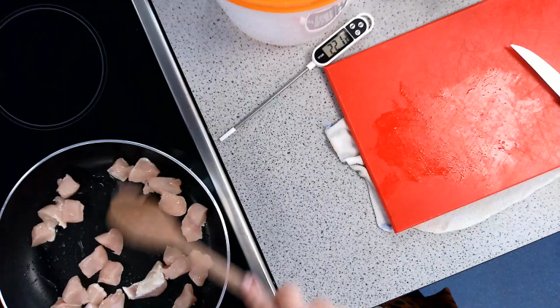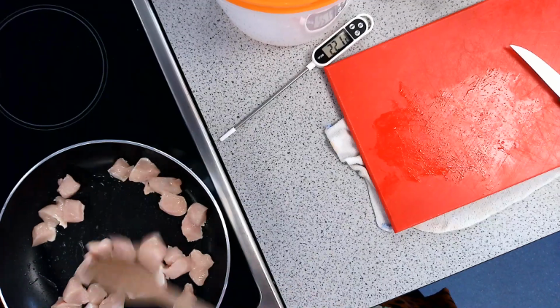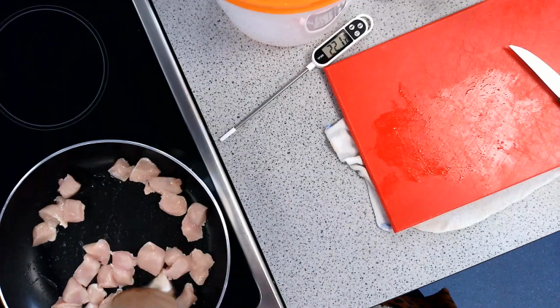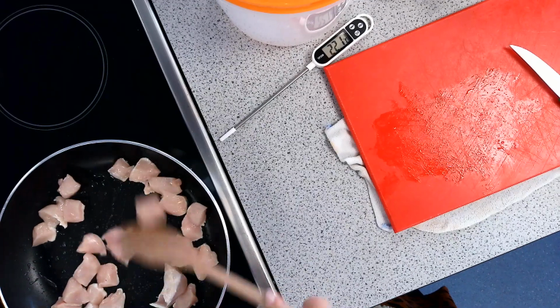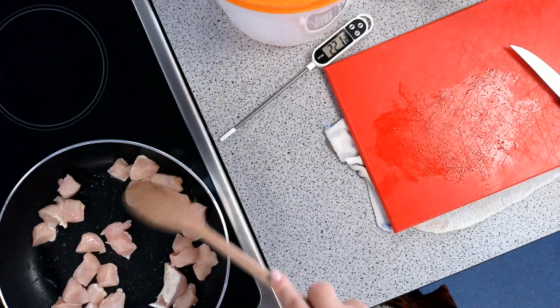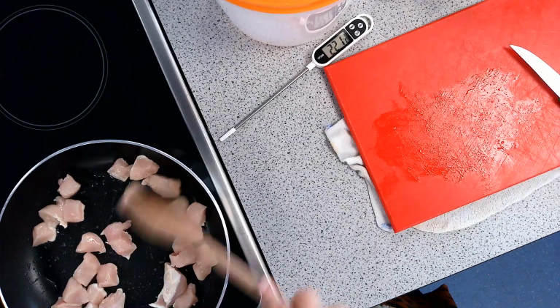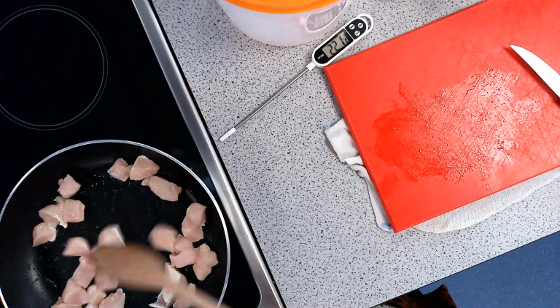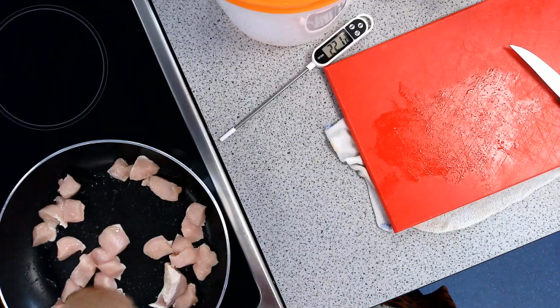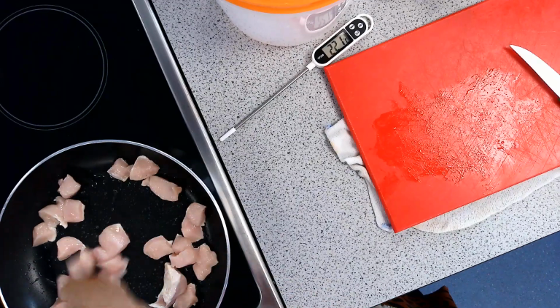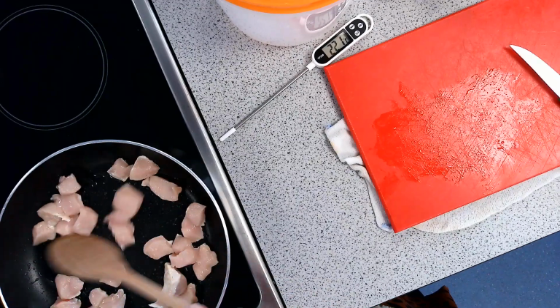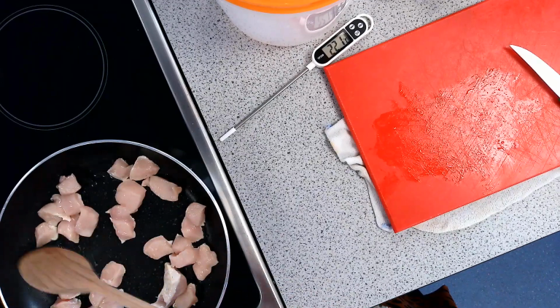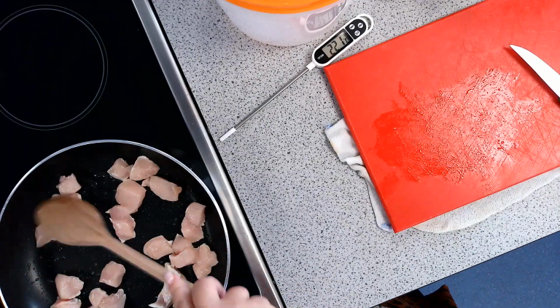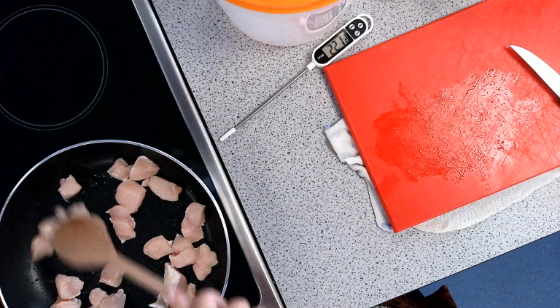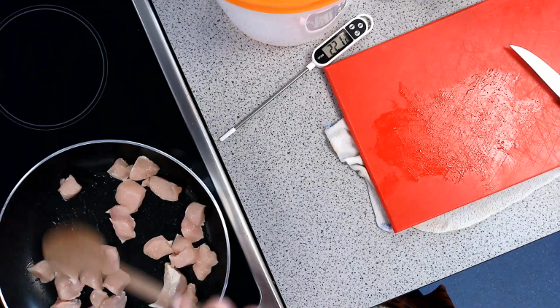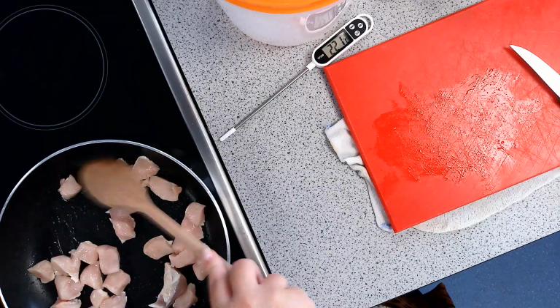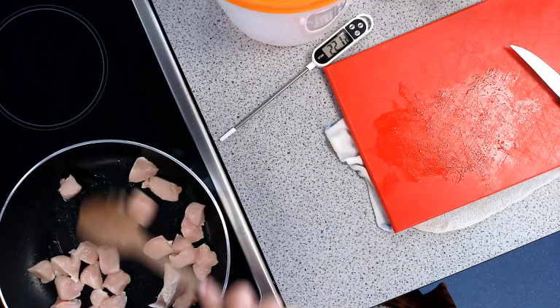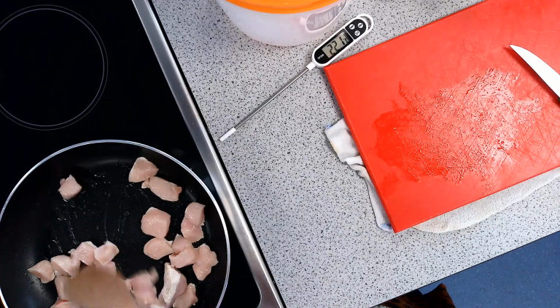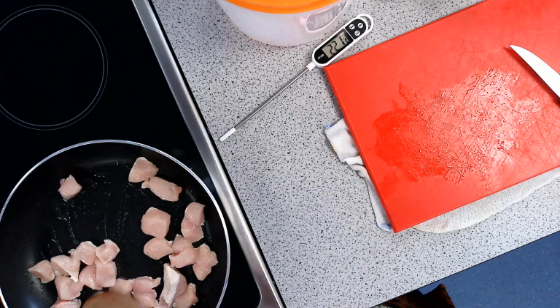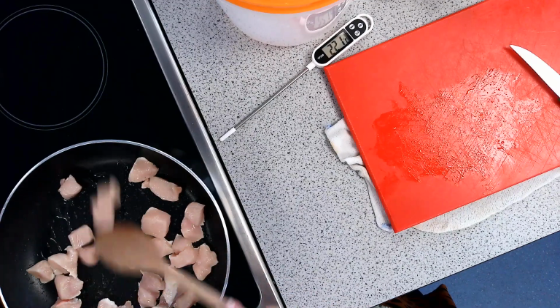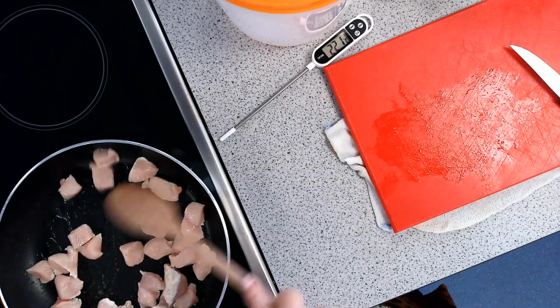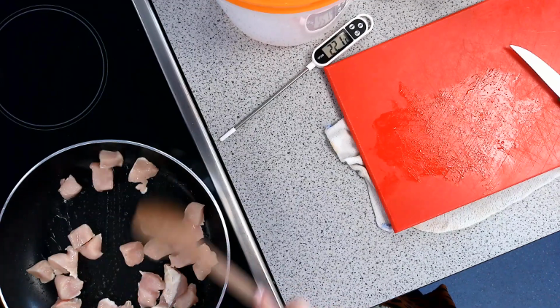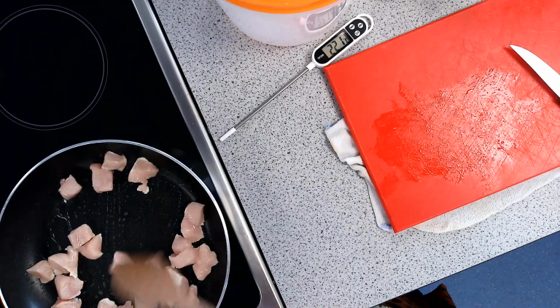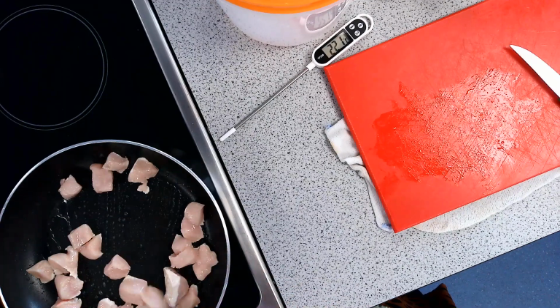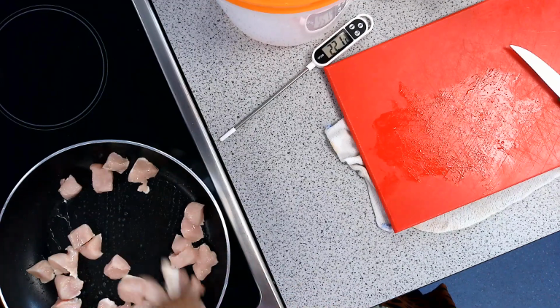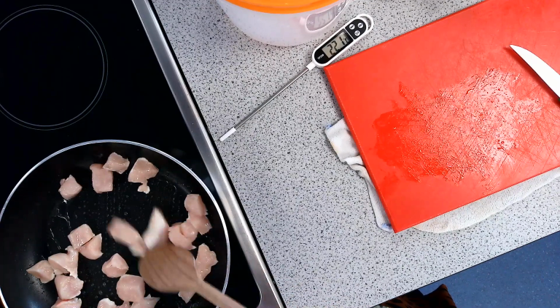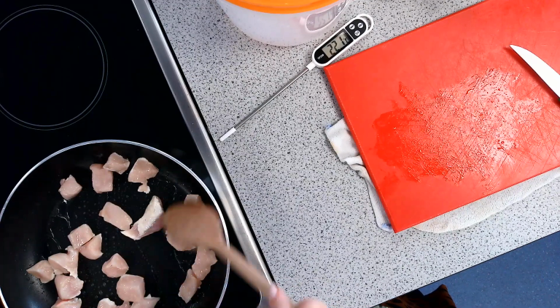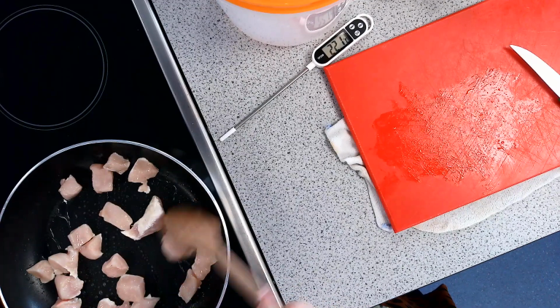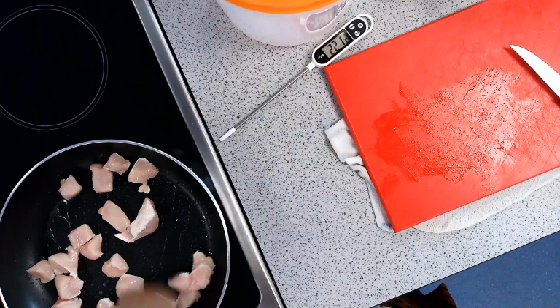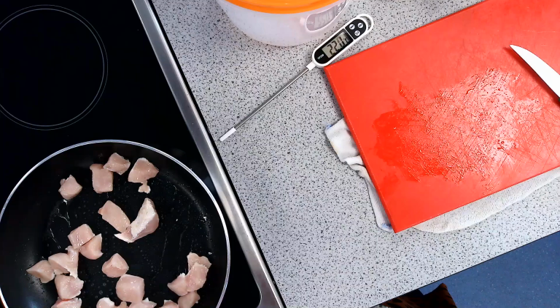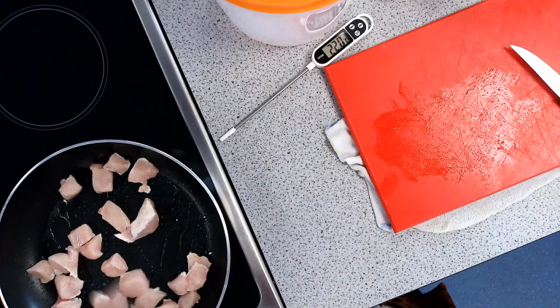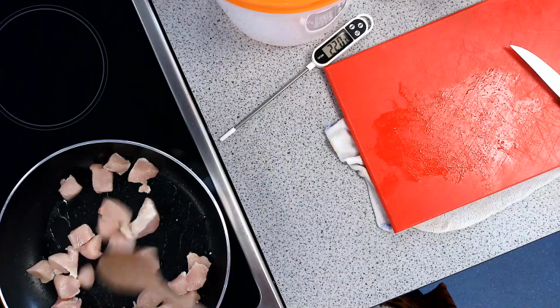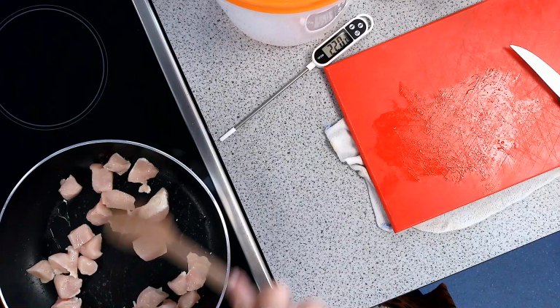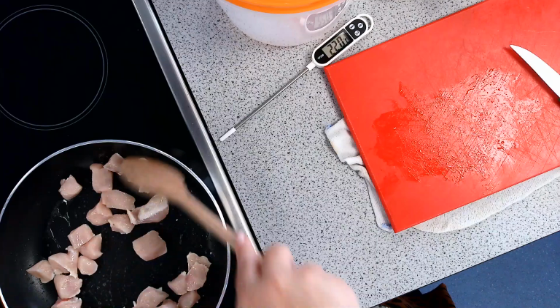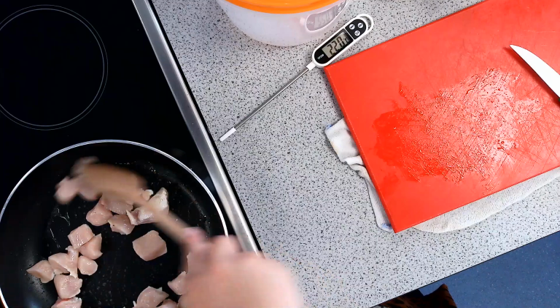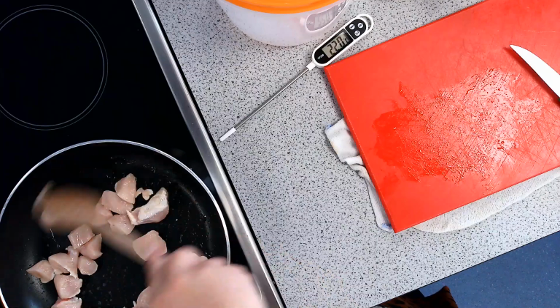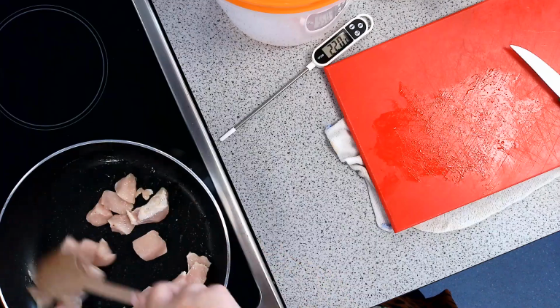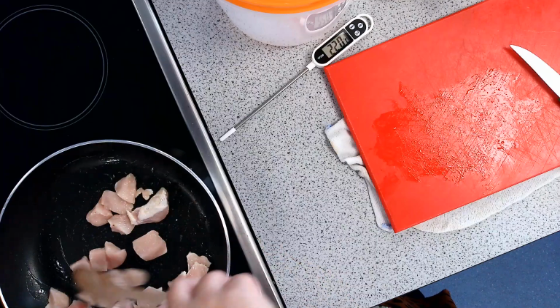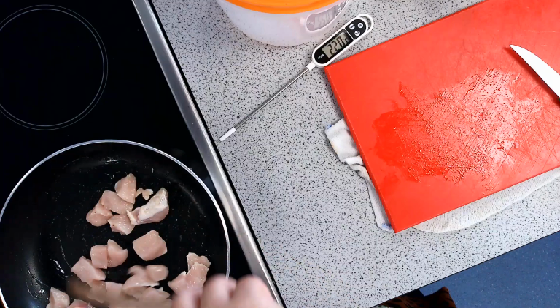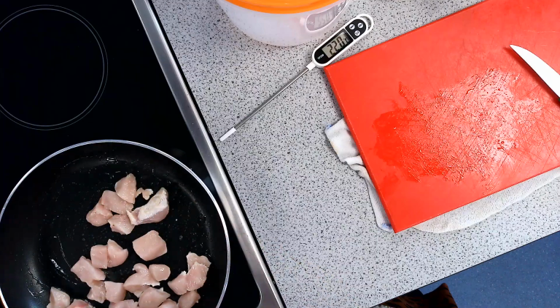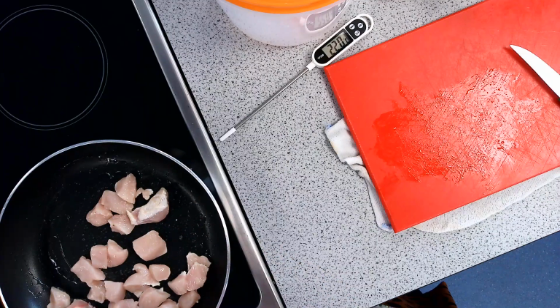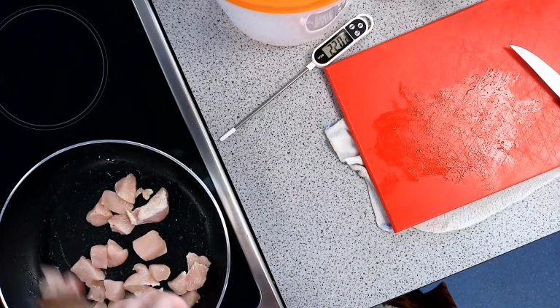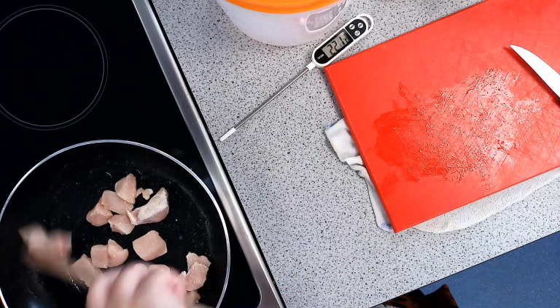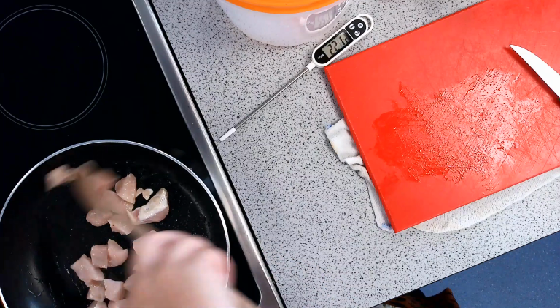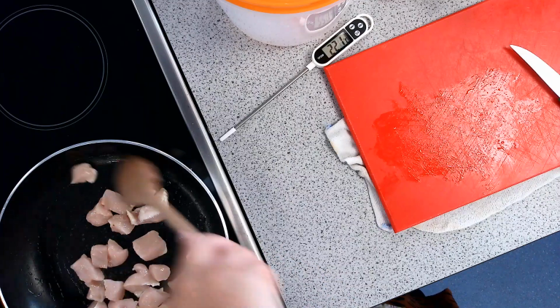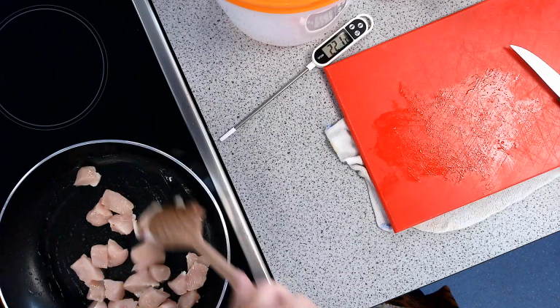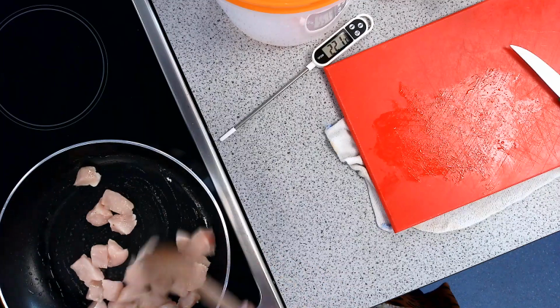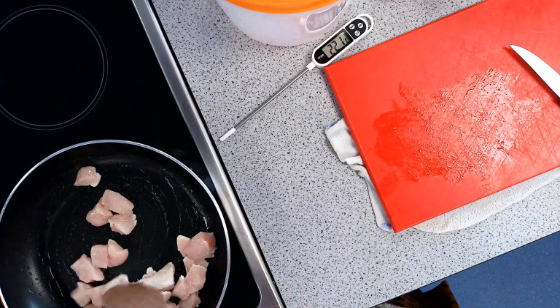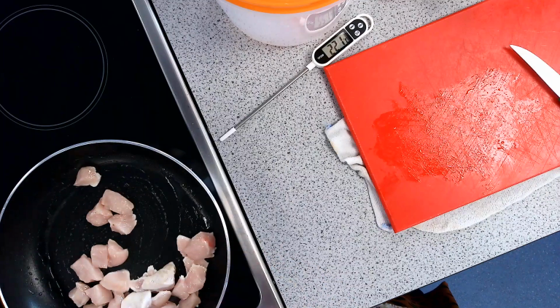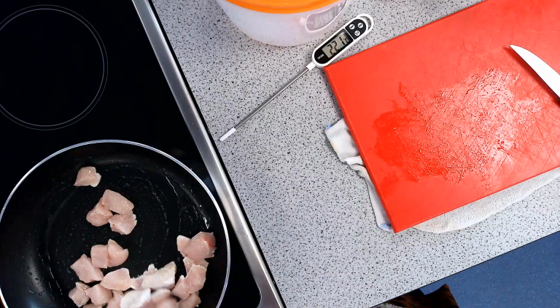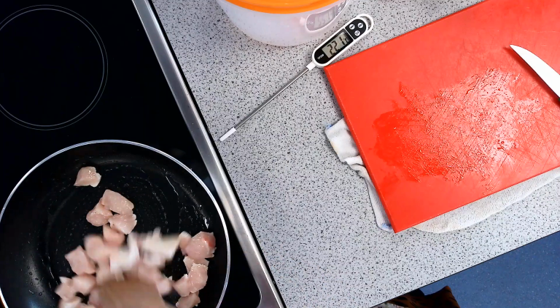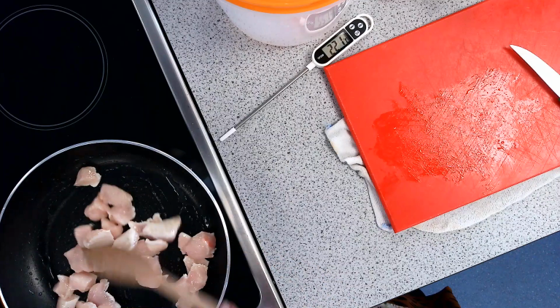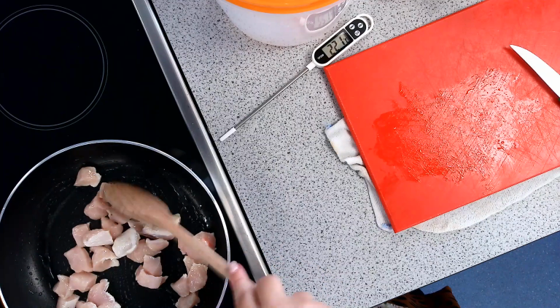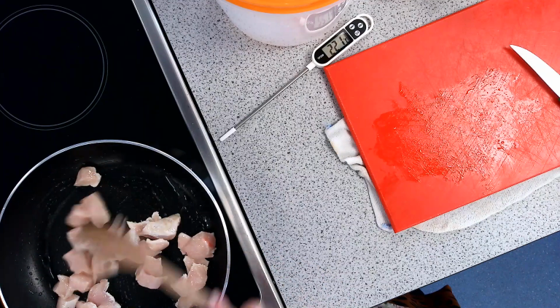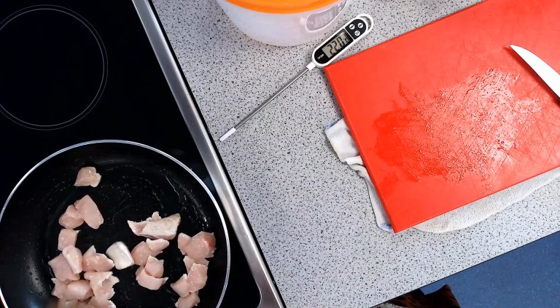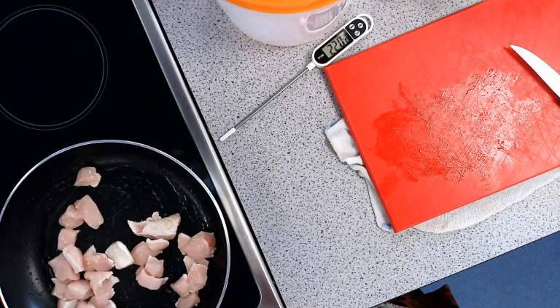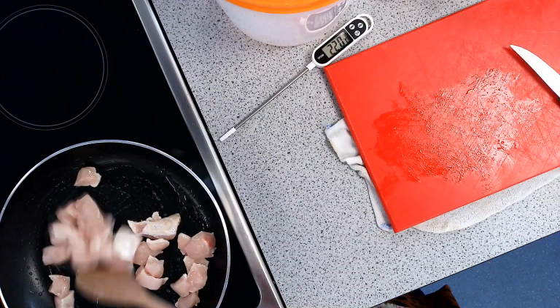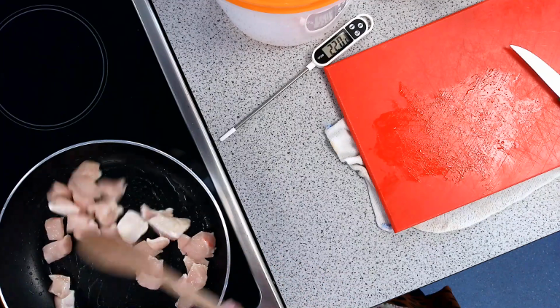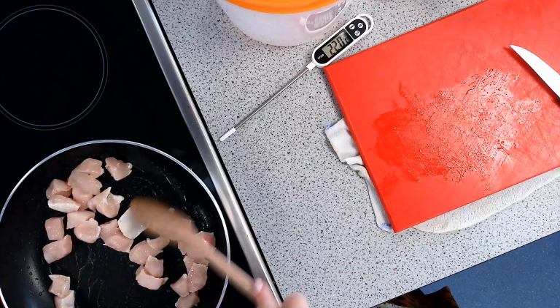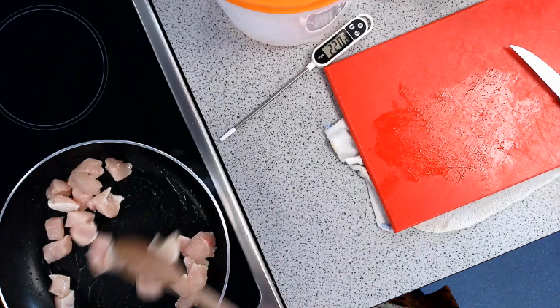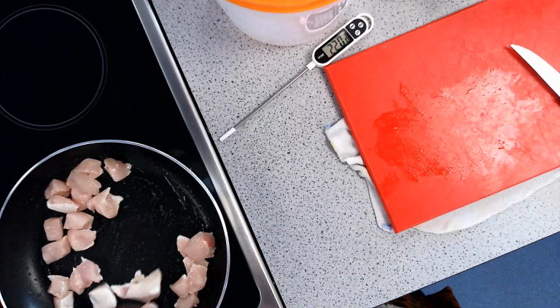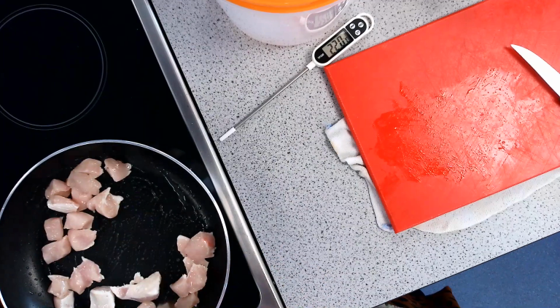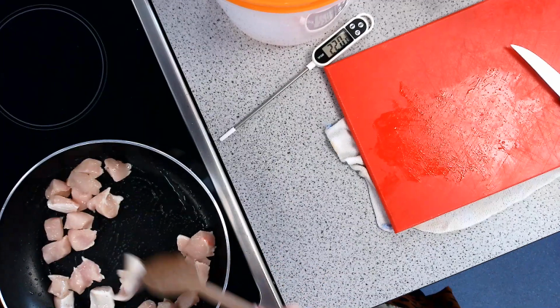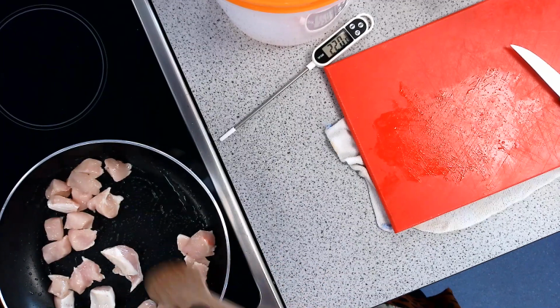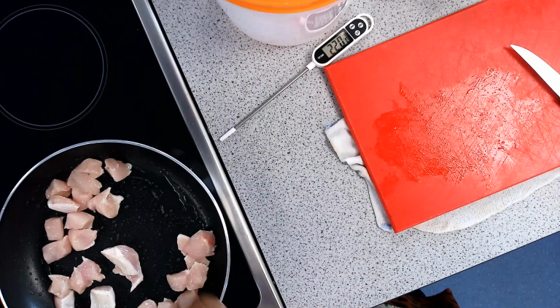At this point you can add some seasoning if you would like — salt, pepper, and you can add some chilli flakes to your chicken if you would like, for a little bit of heat in your sweet and sour.